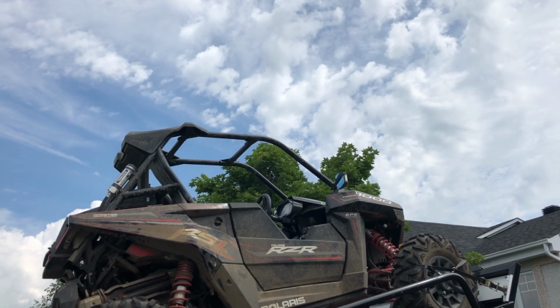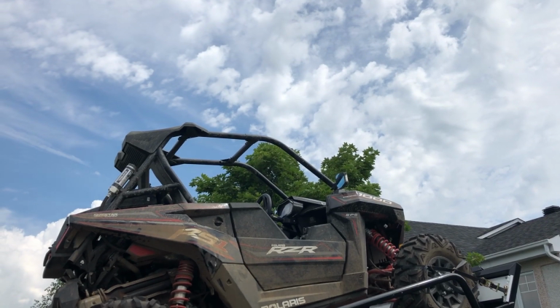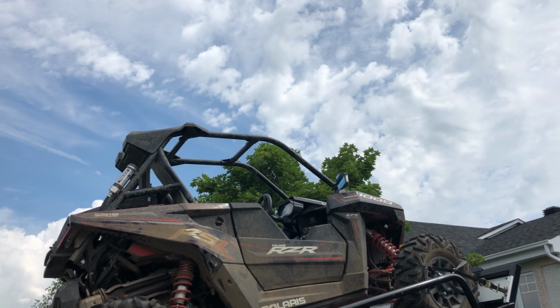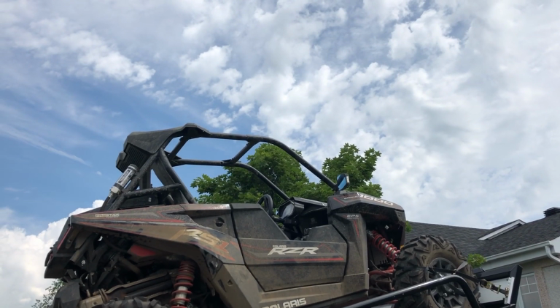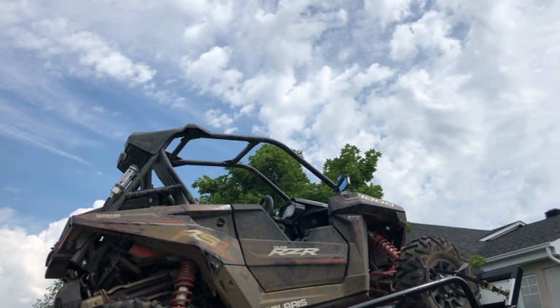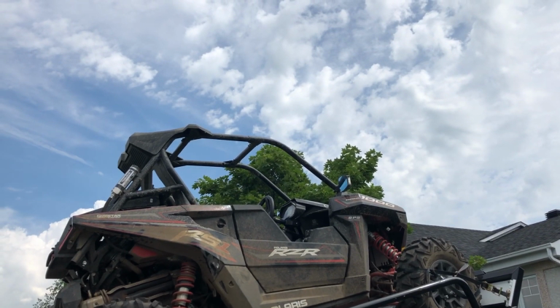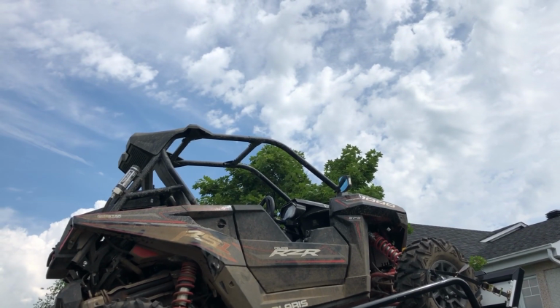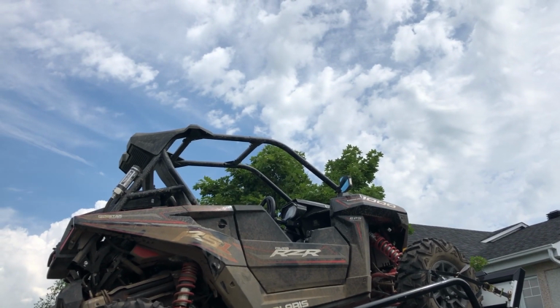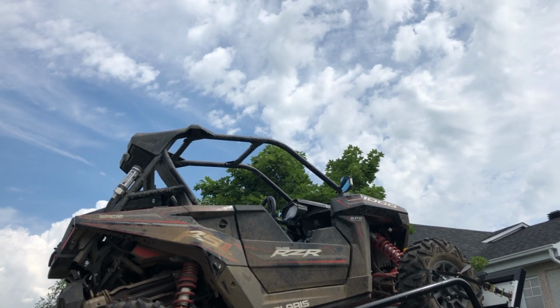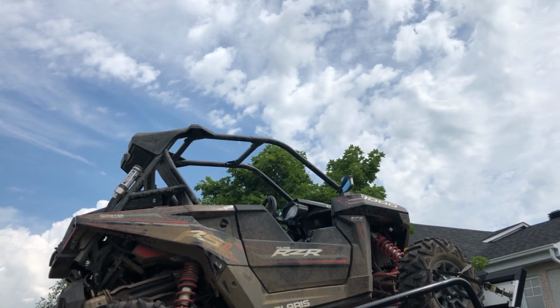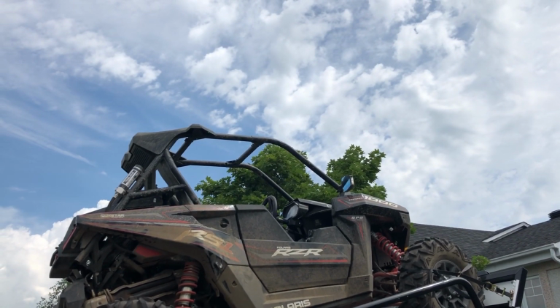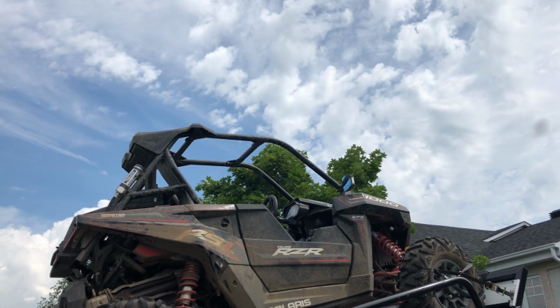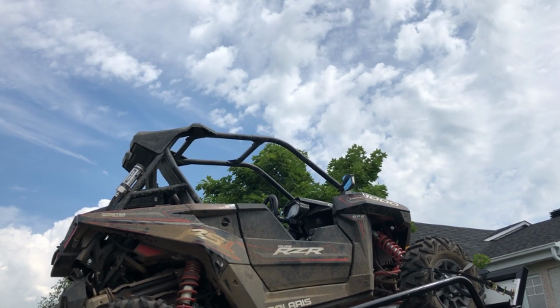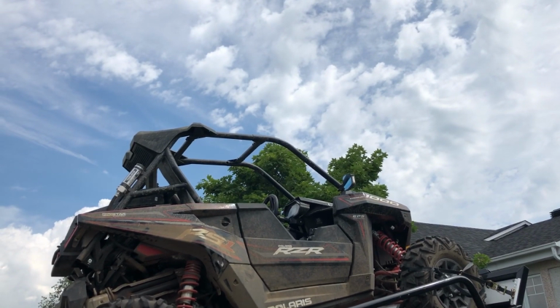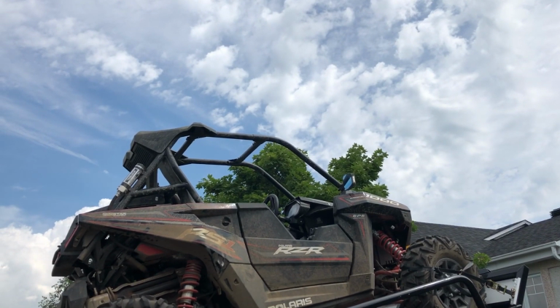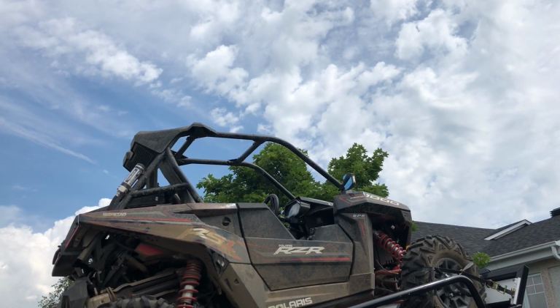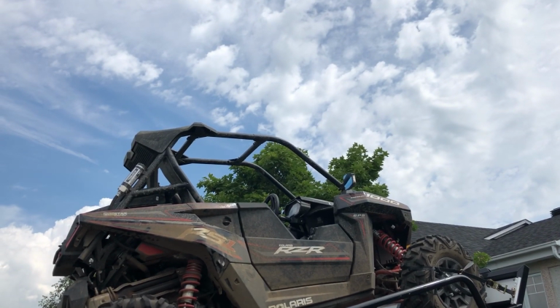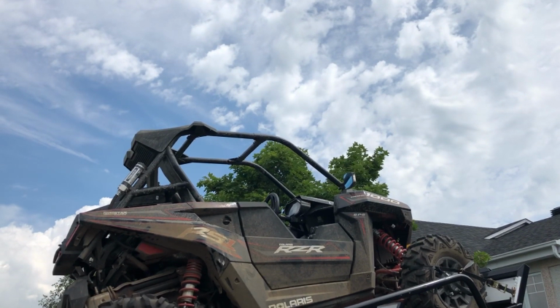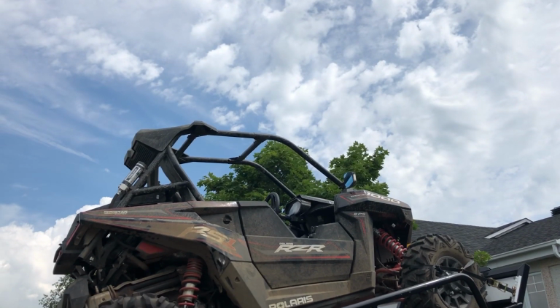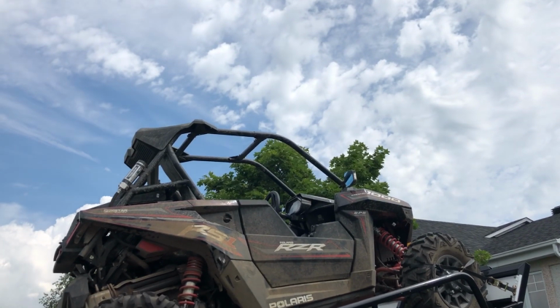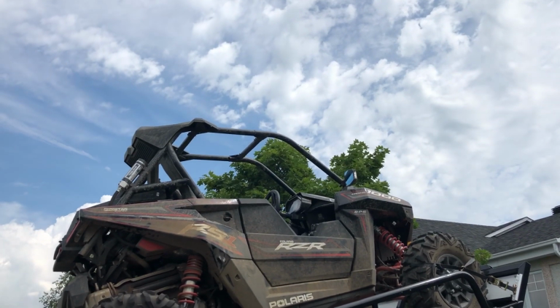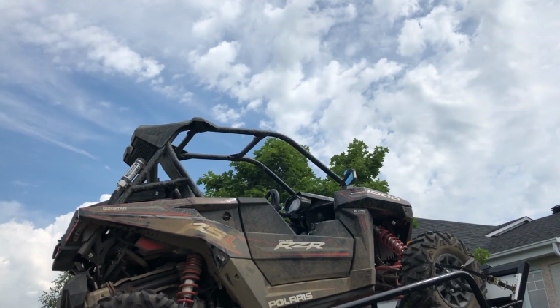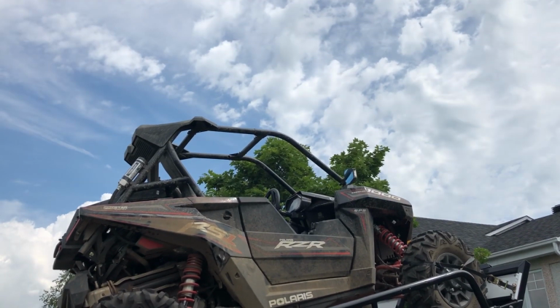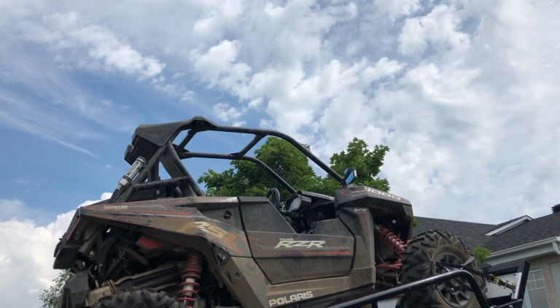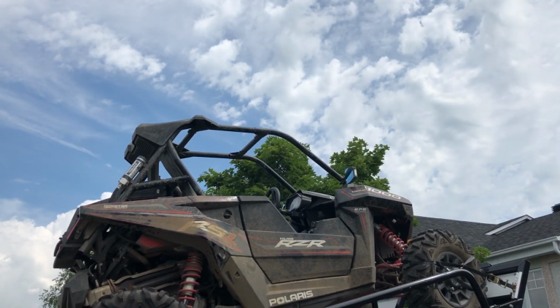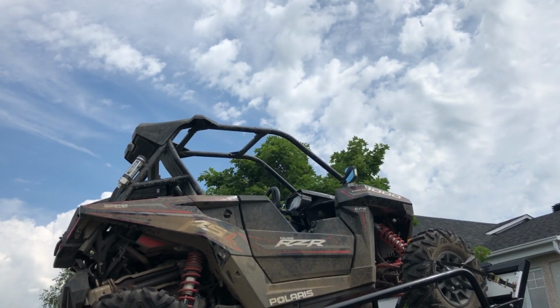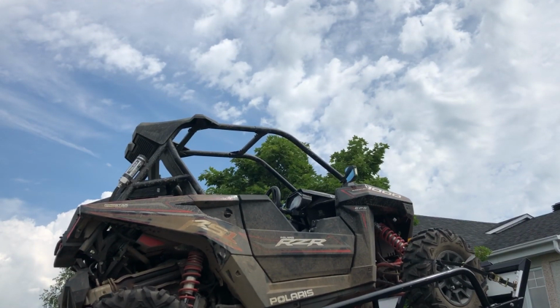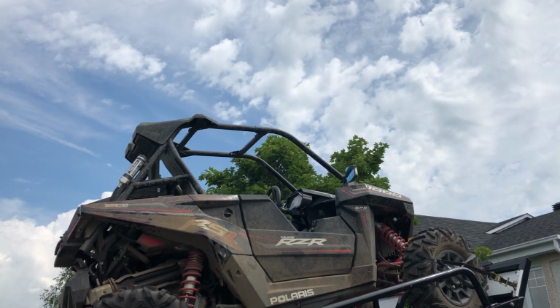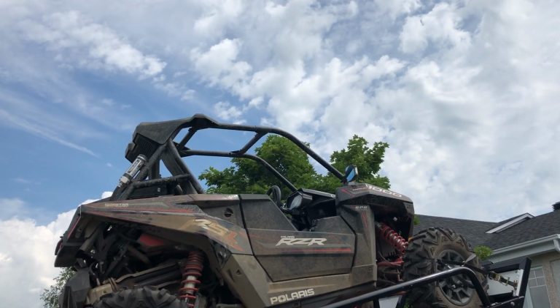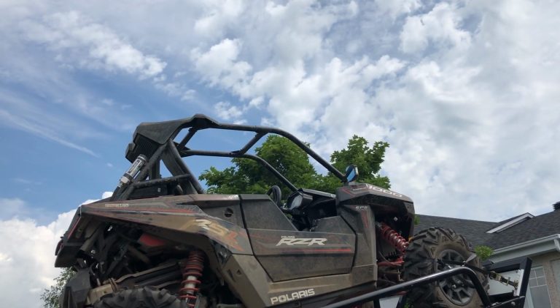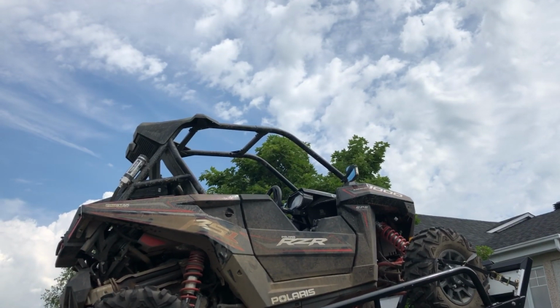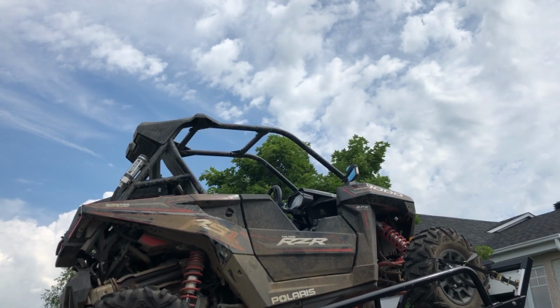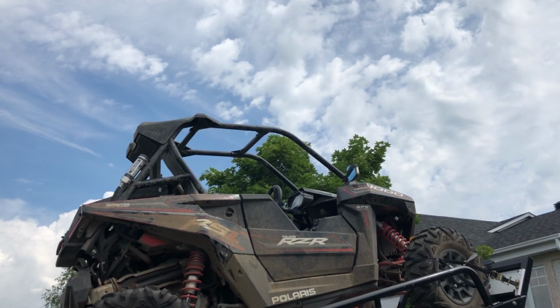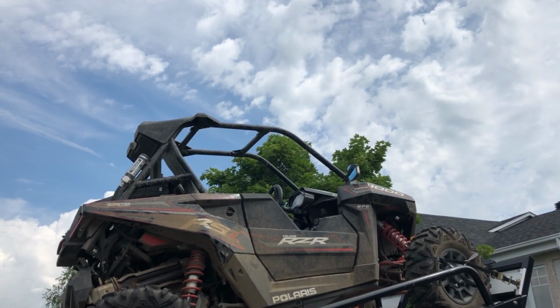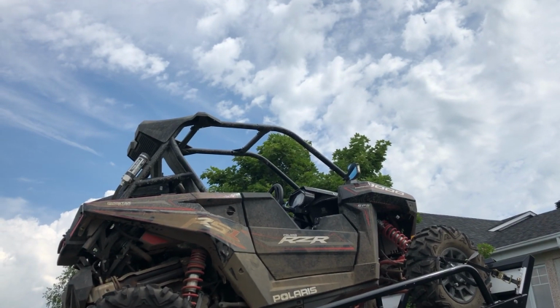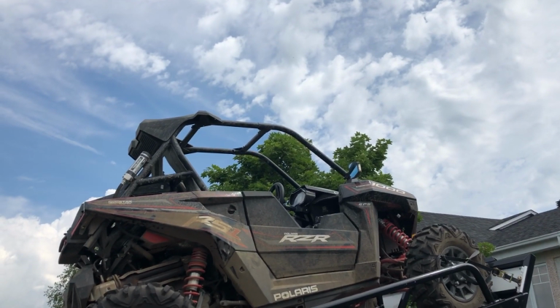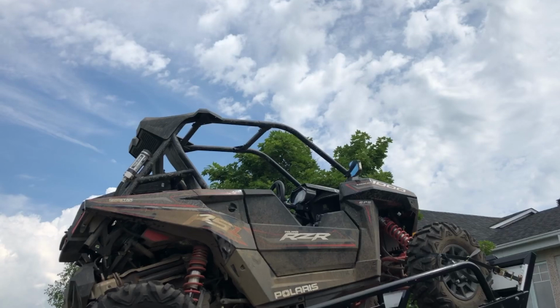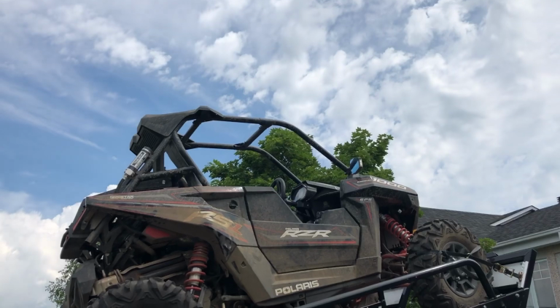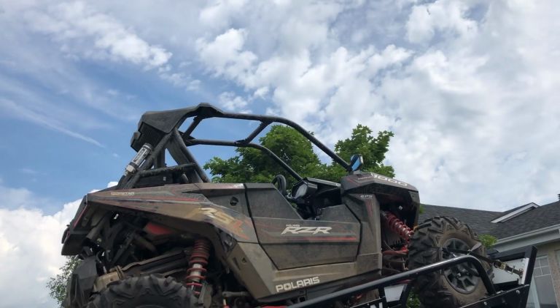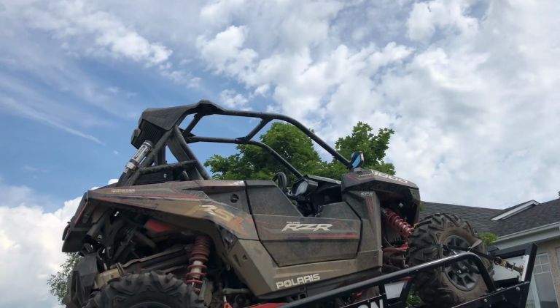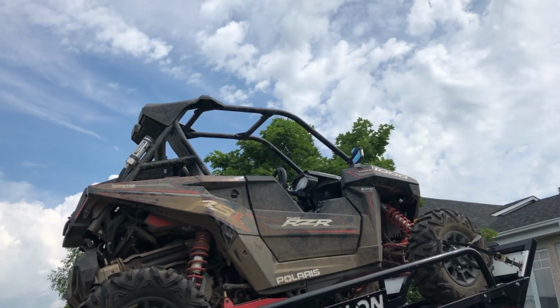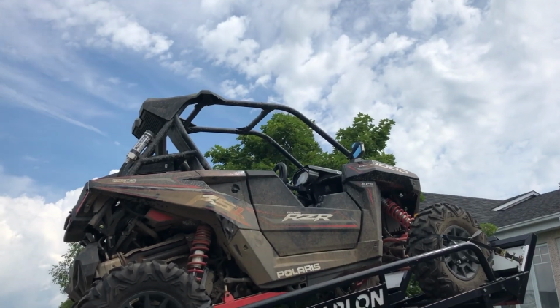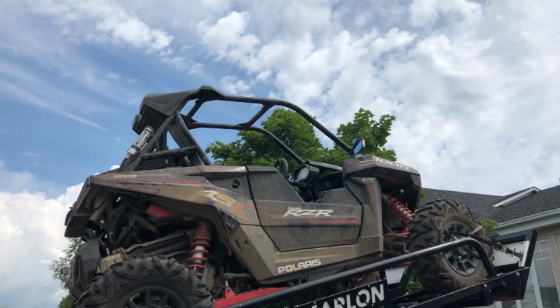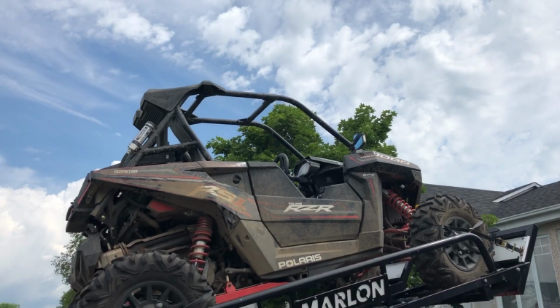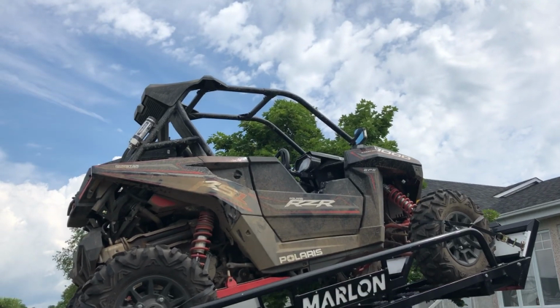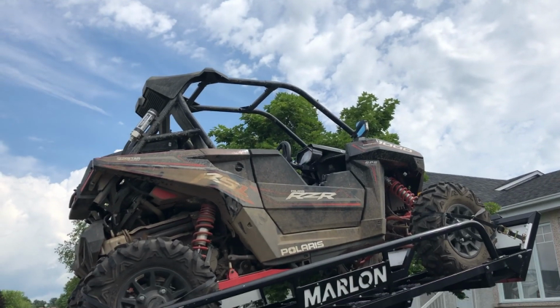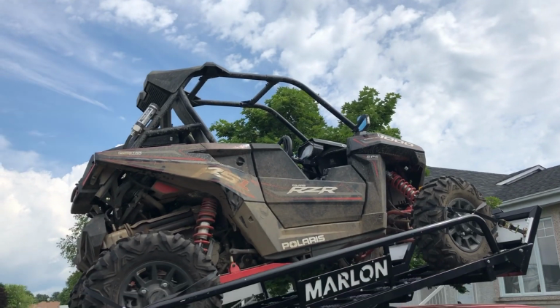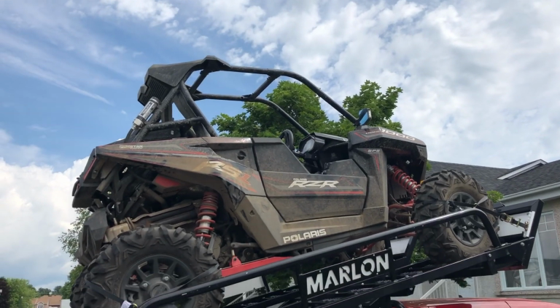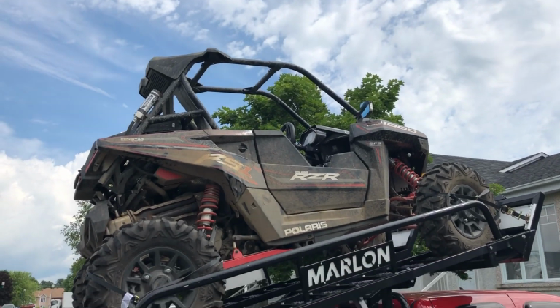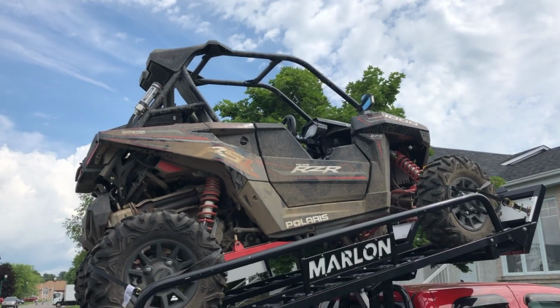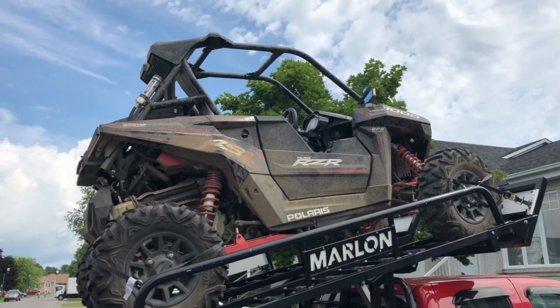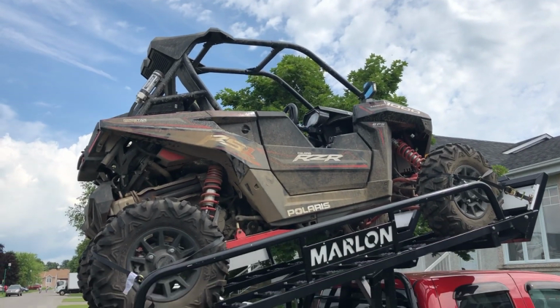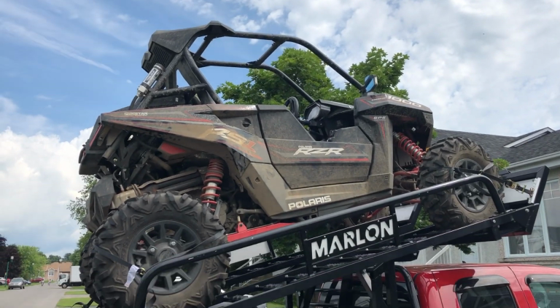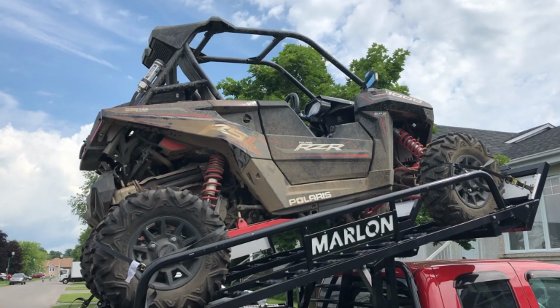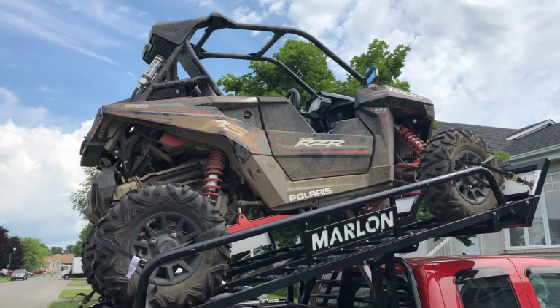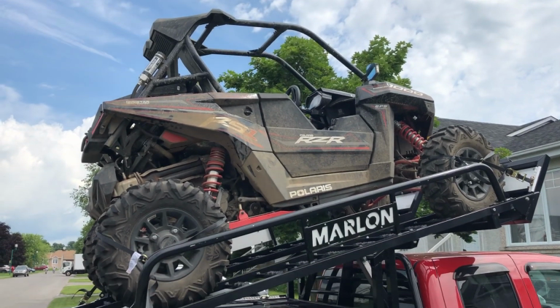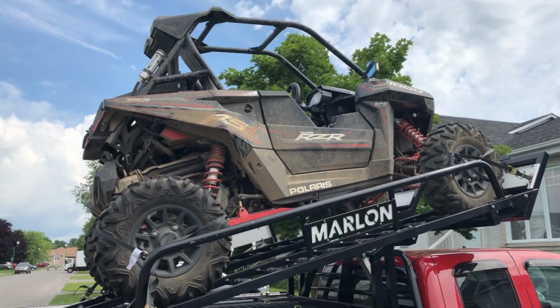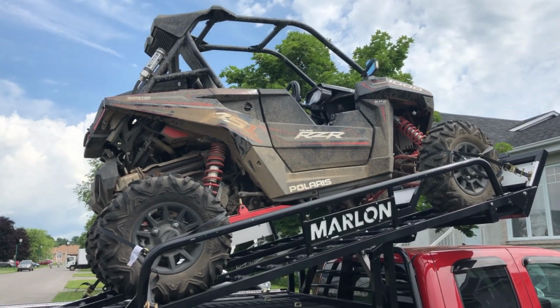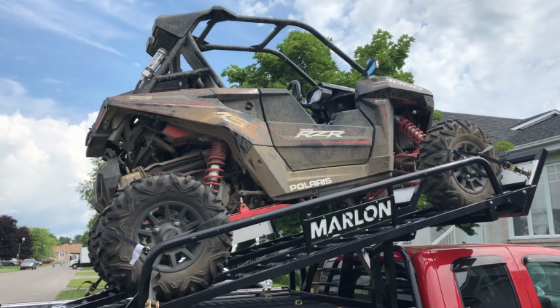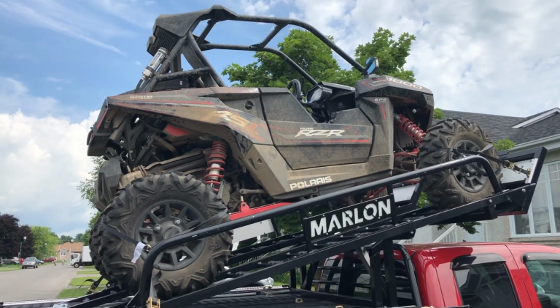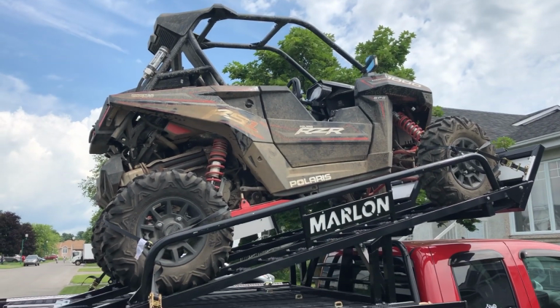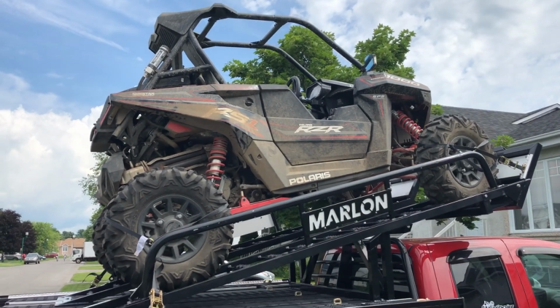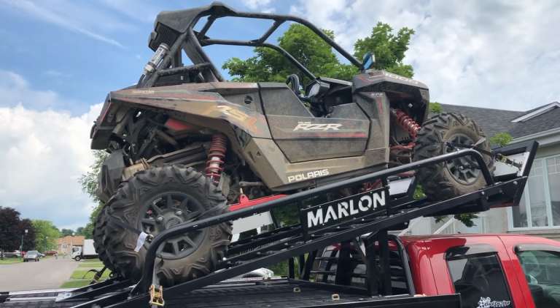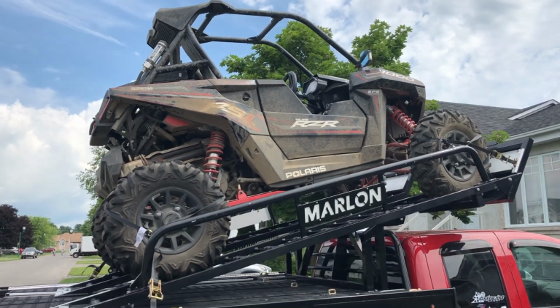That's not my RS1 up in the sky — it's actually sitting on top of my pickup truck.